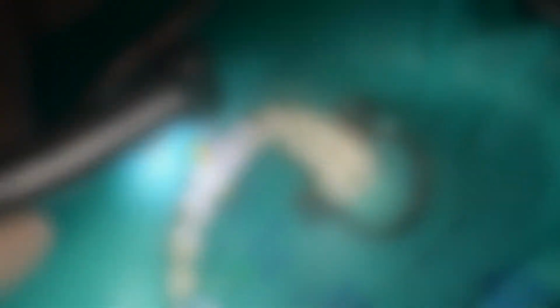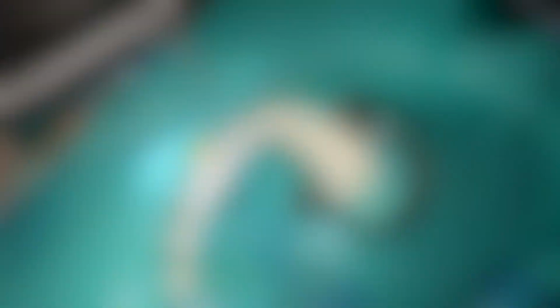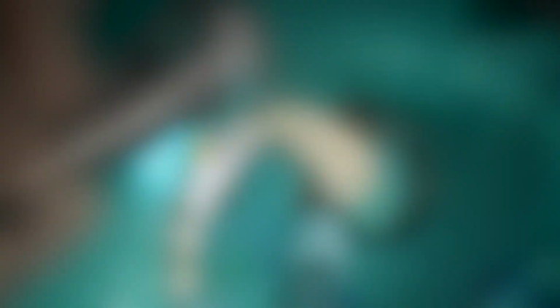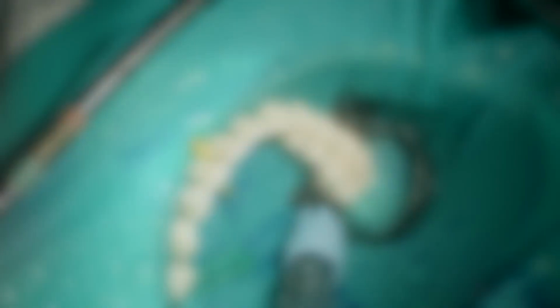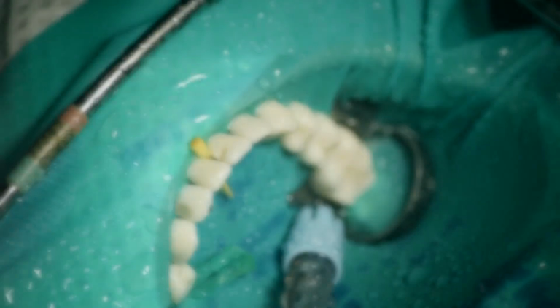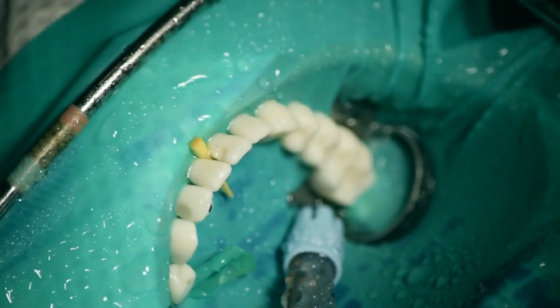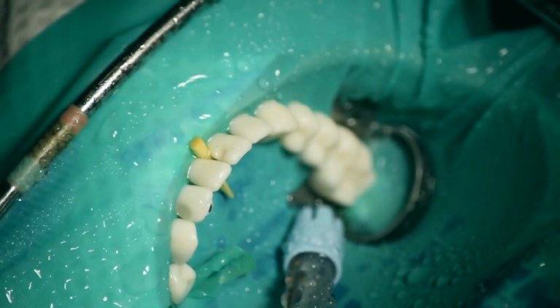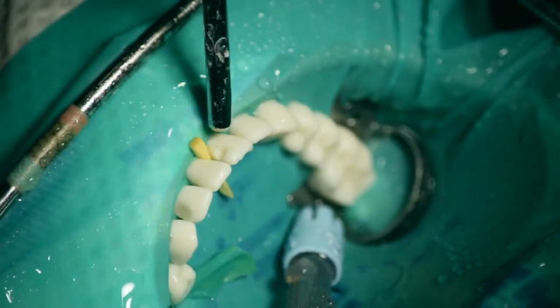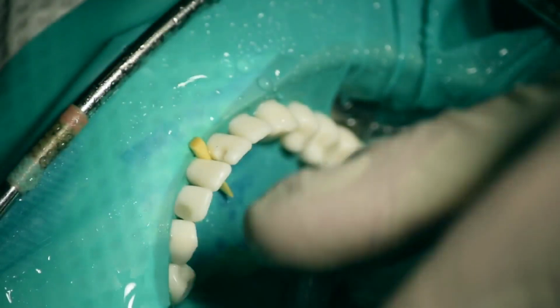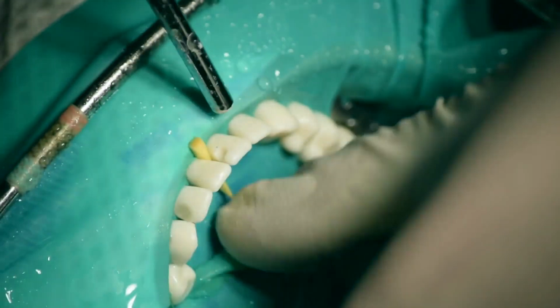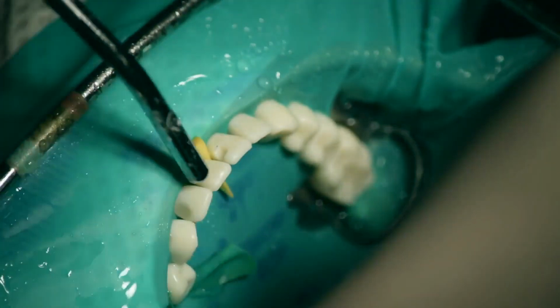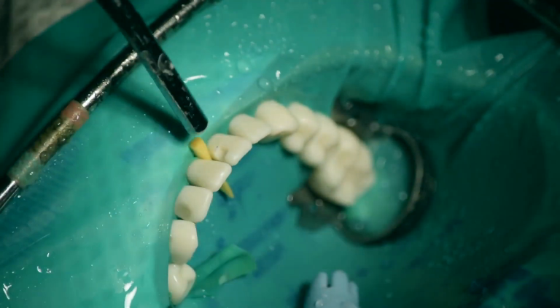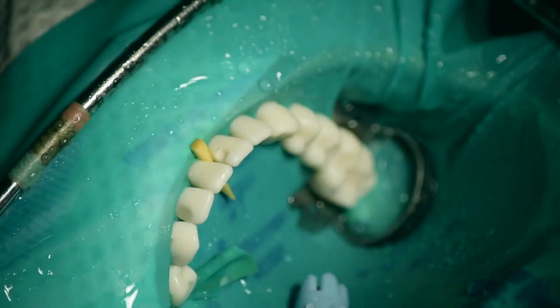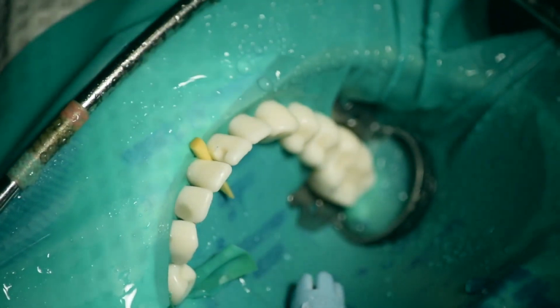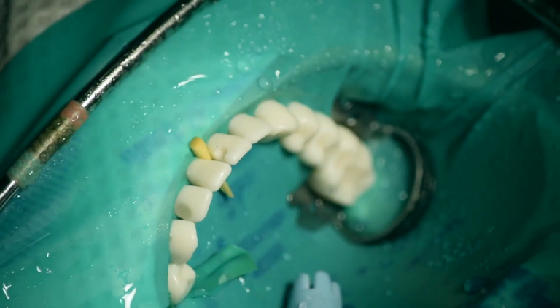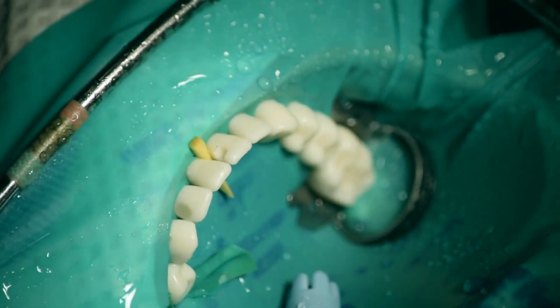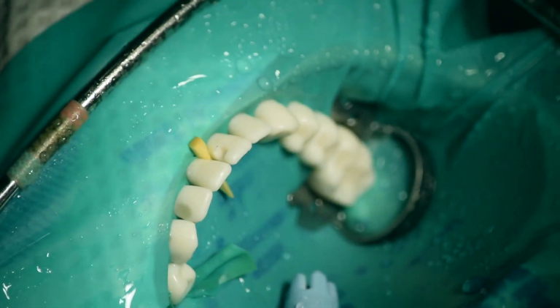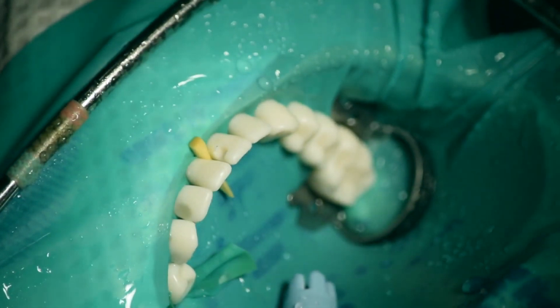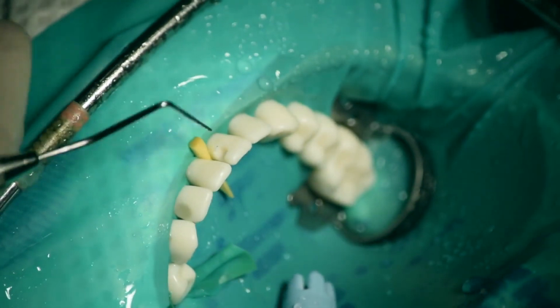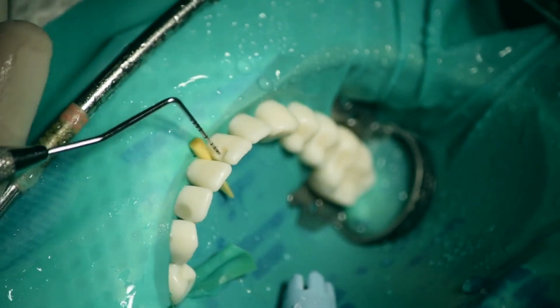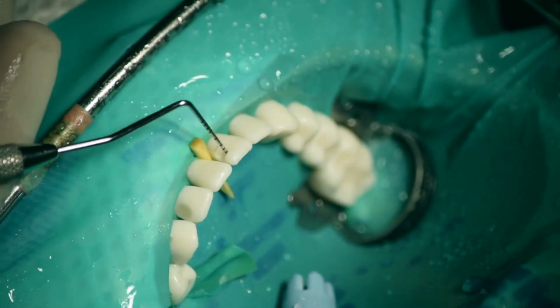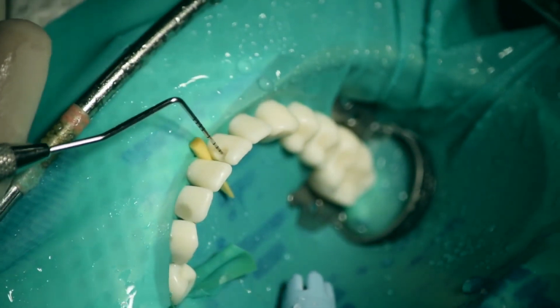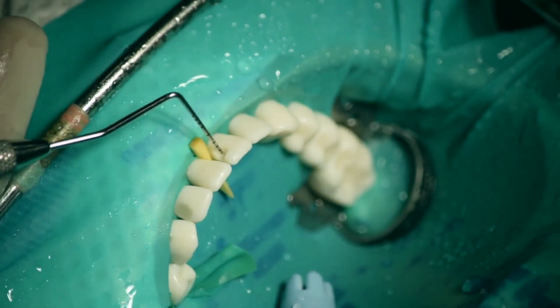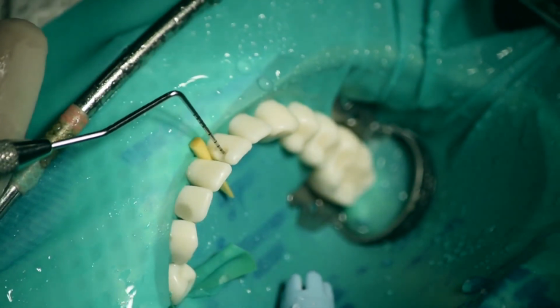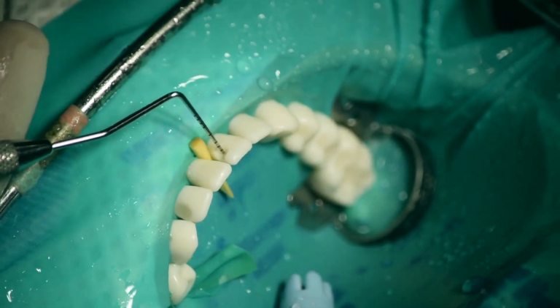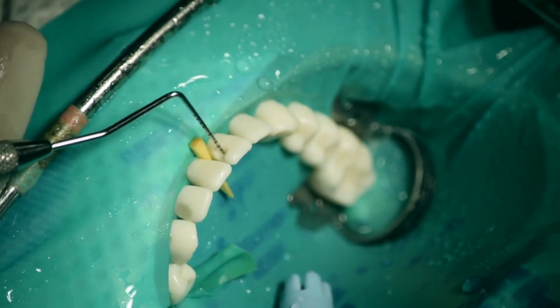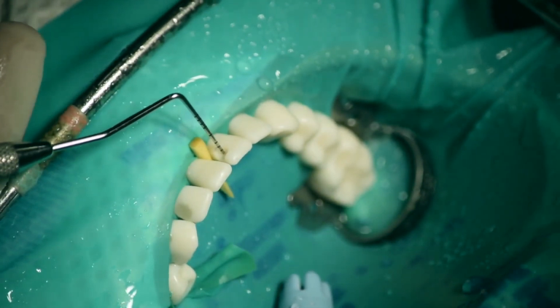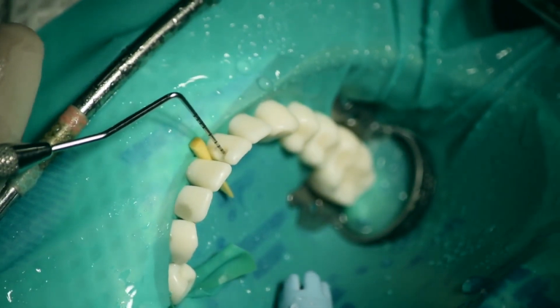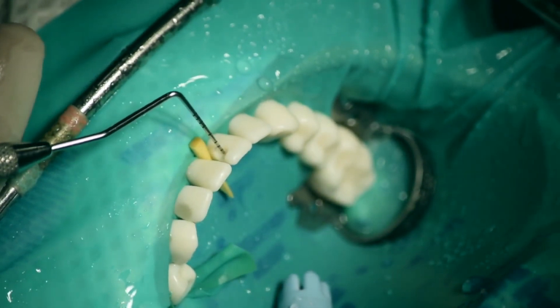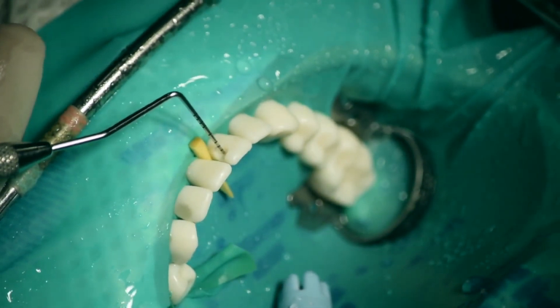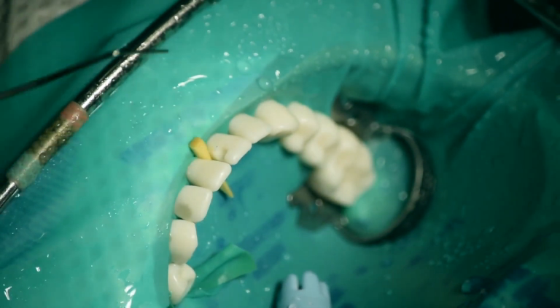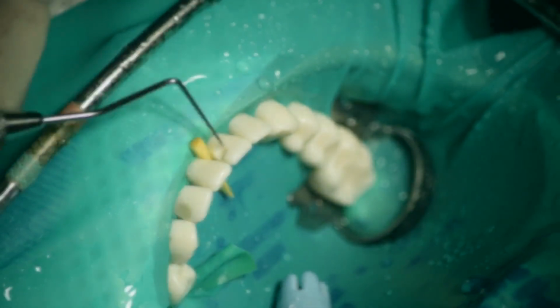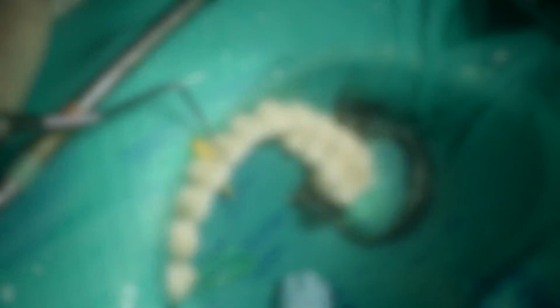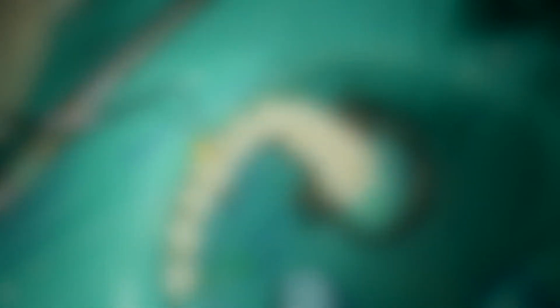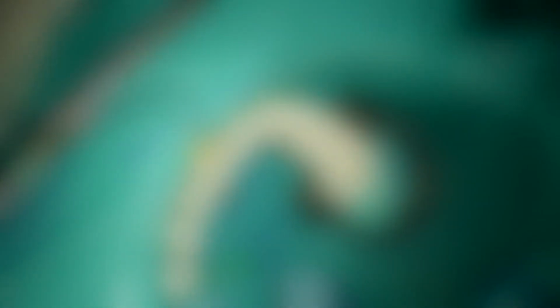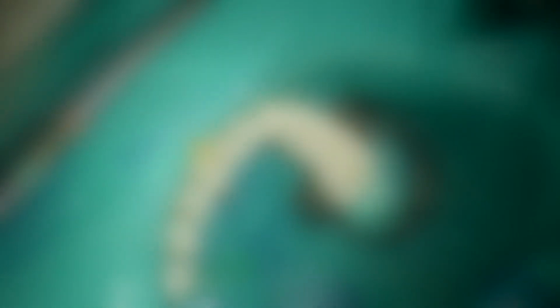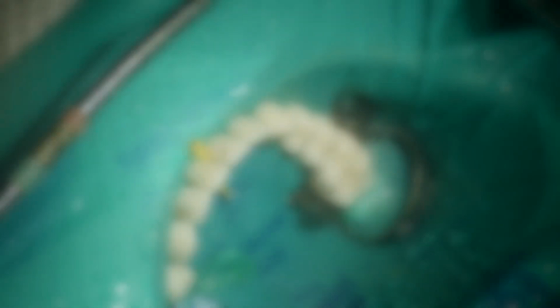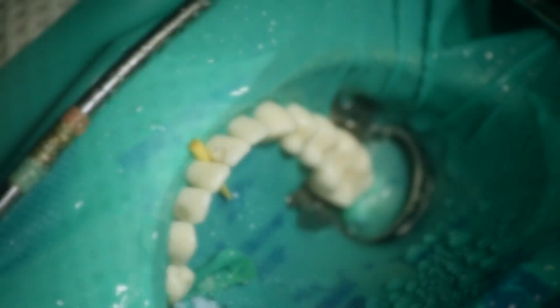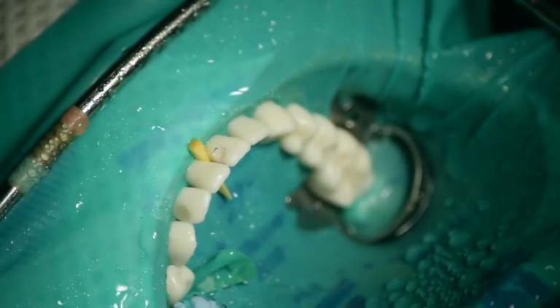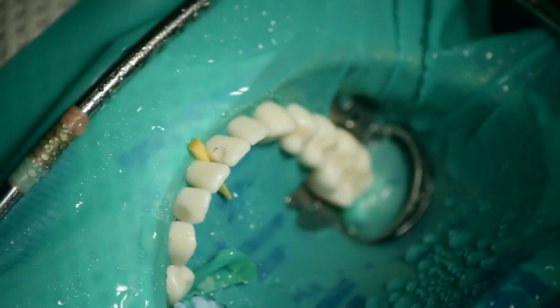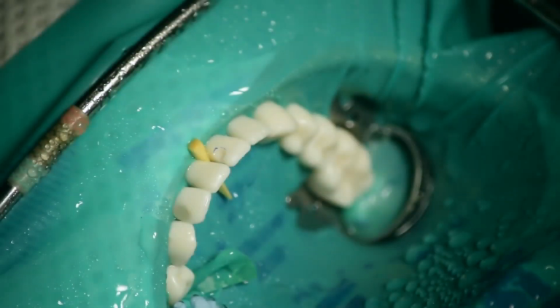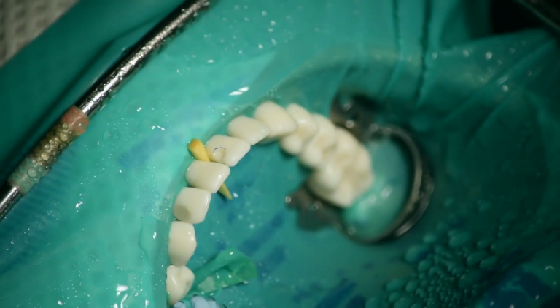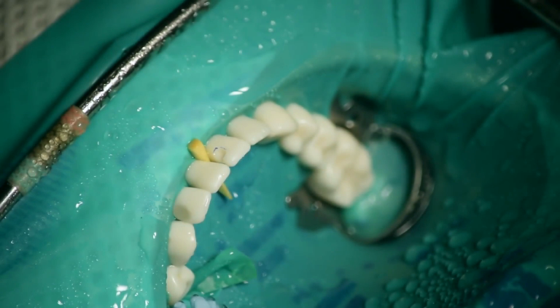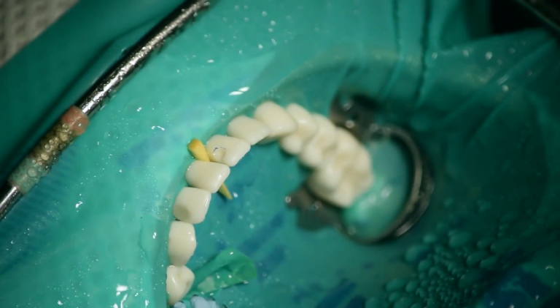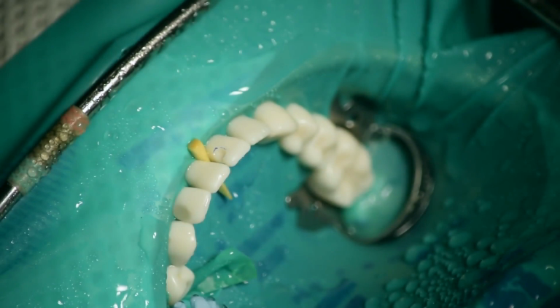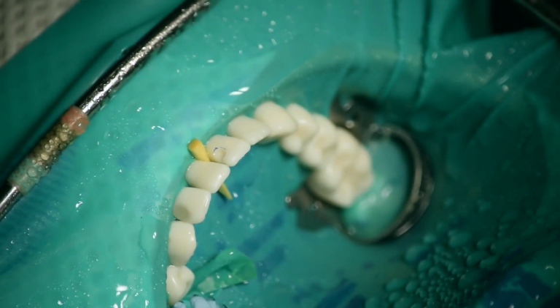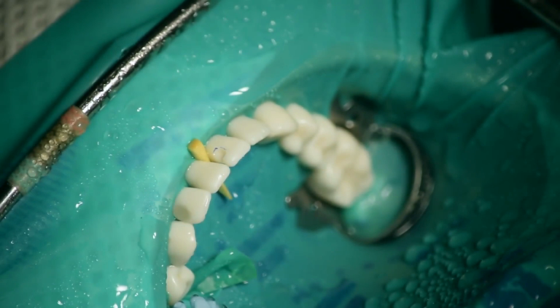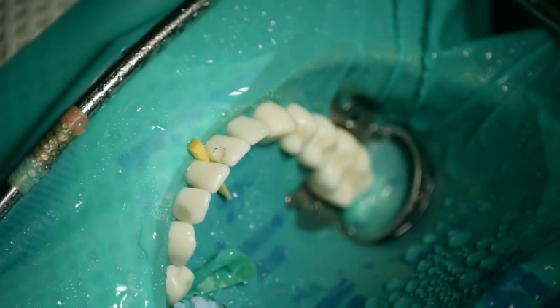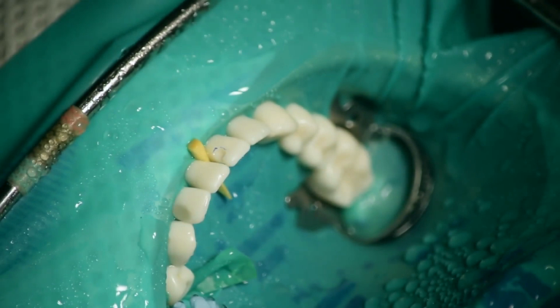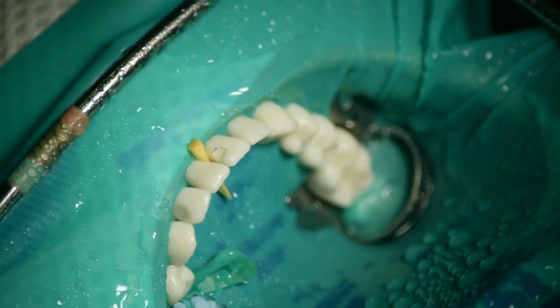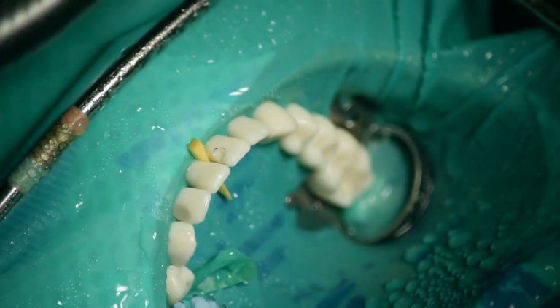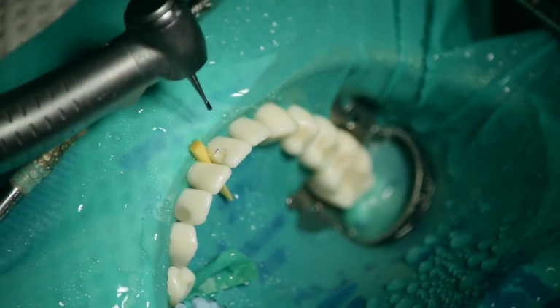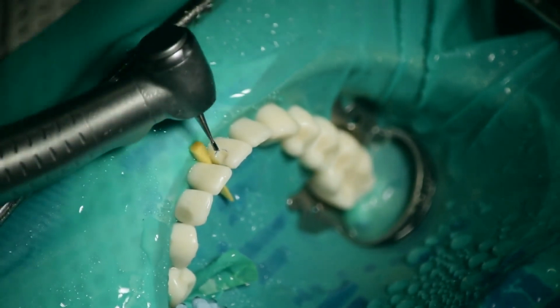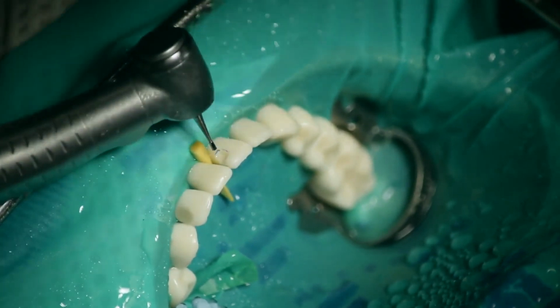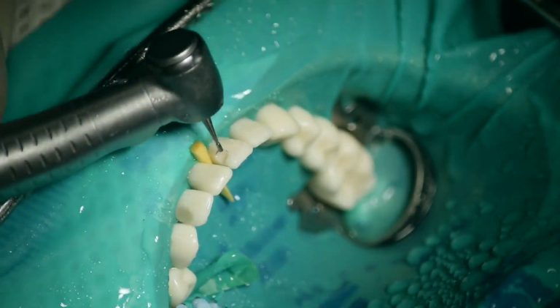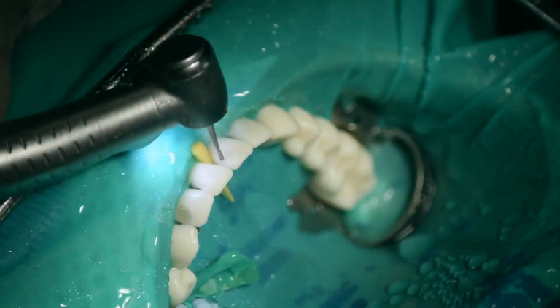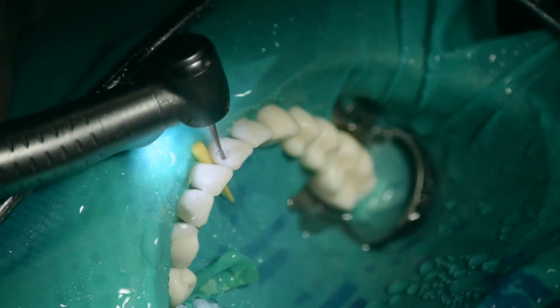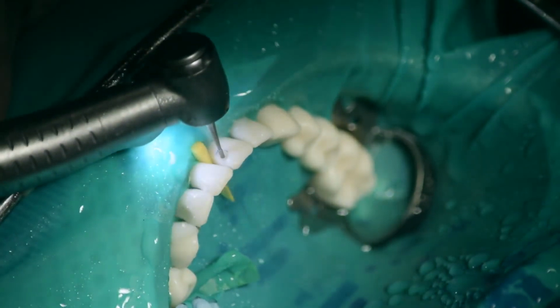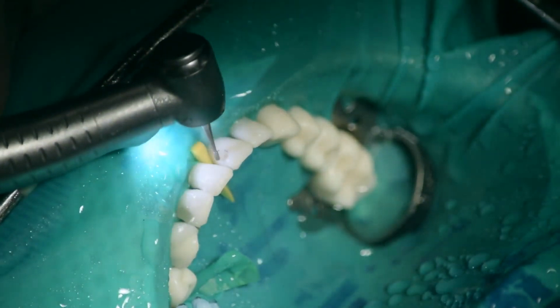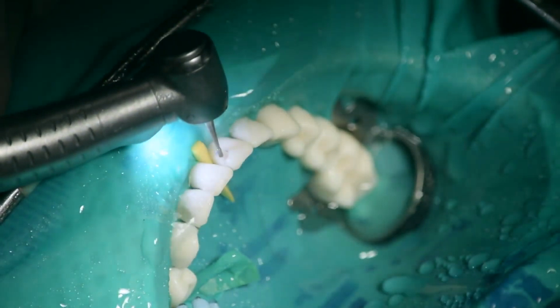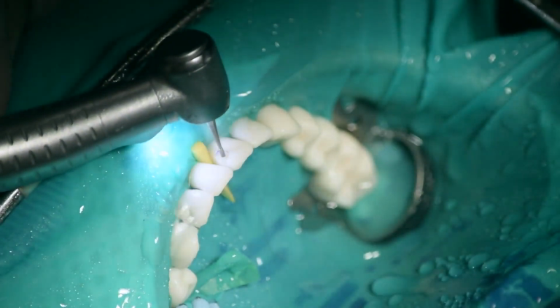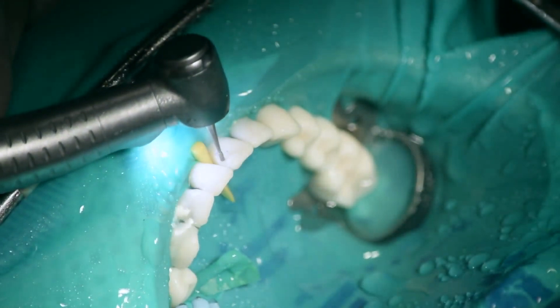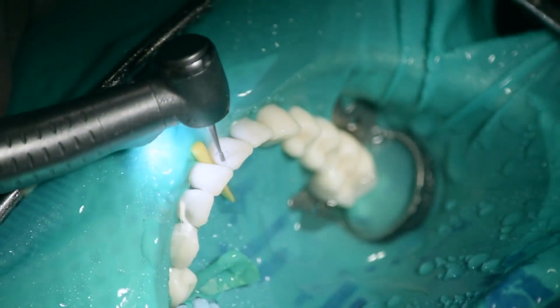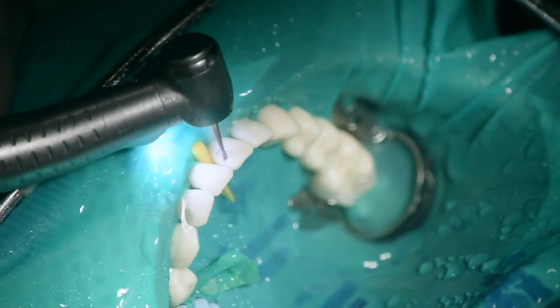While preparing the cavity, you need to check the depth using a periodontal probe to make sure that it's not too shallow or too deep.